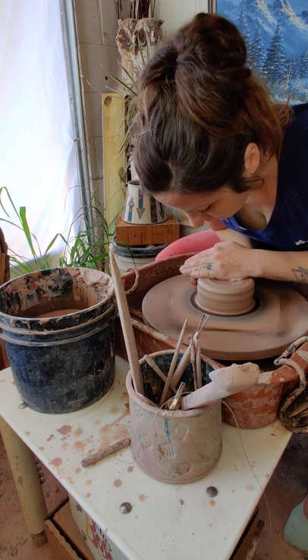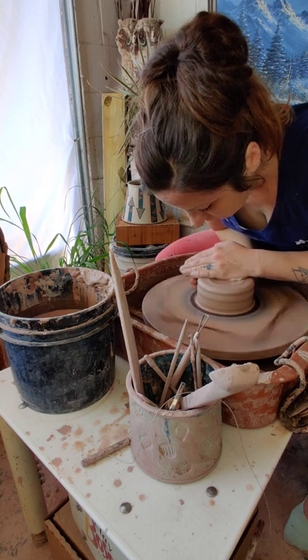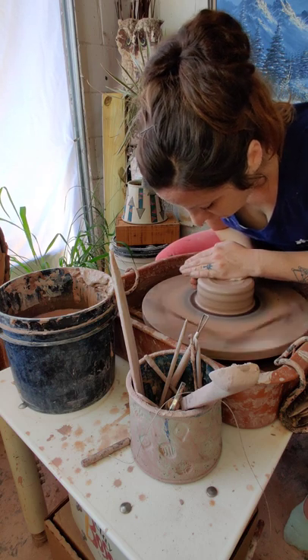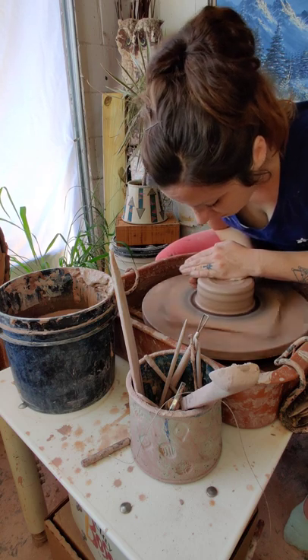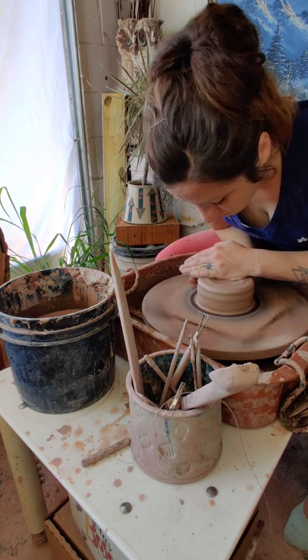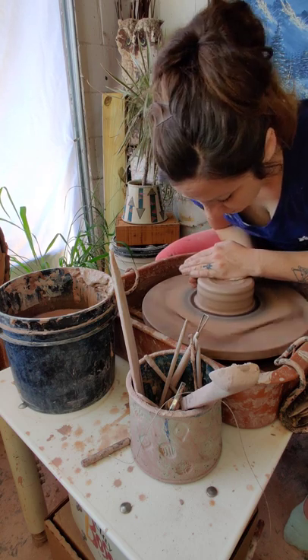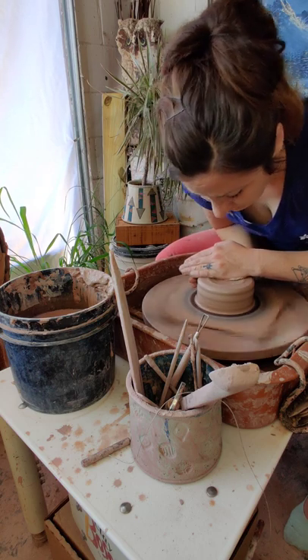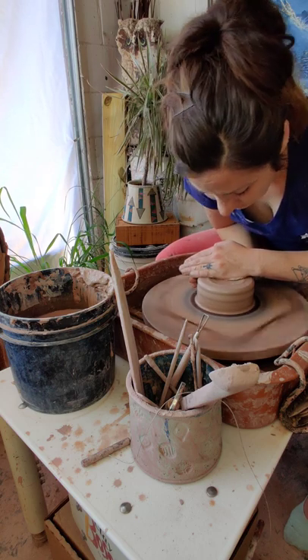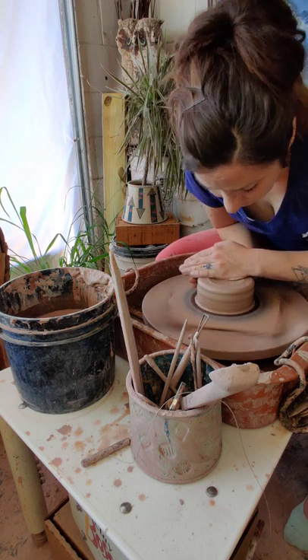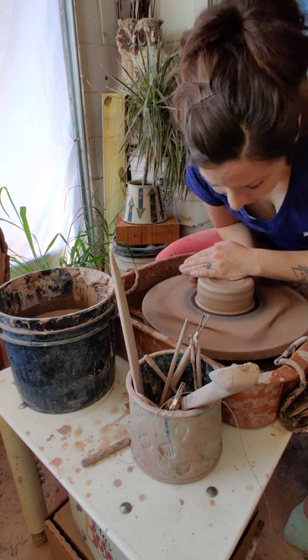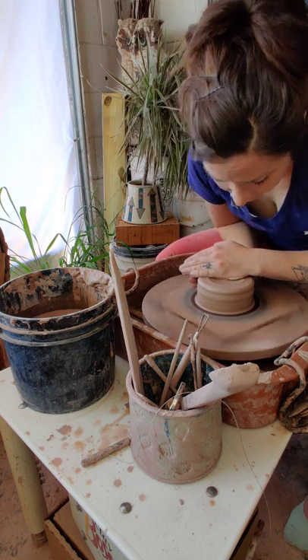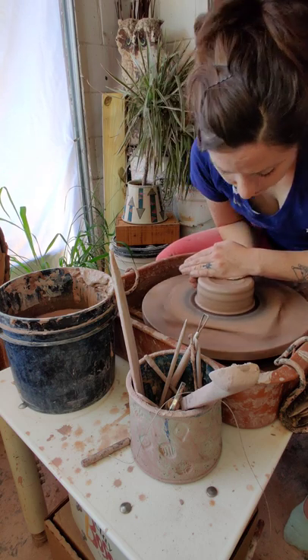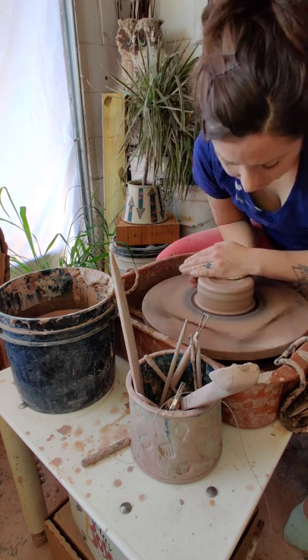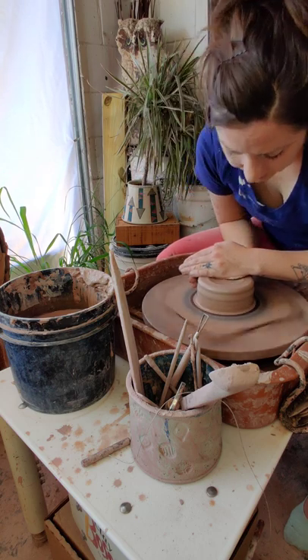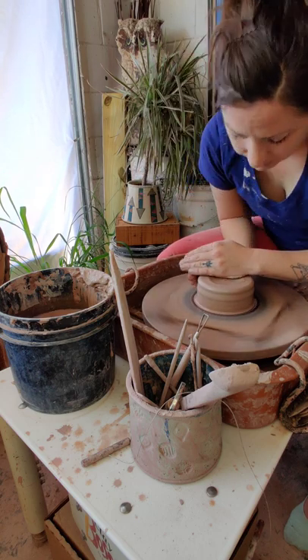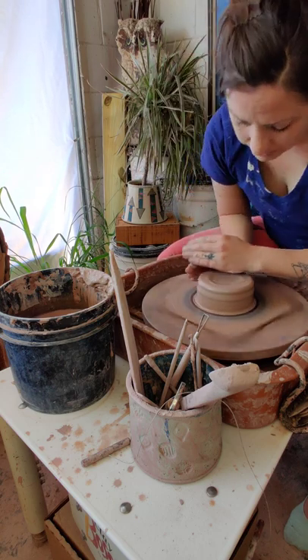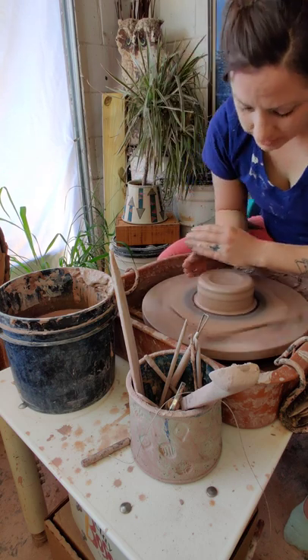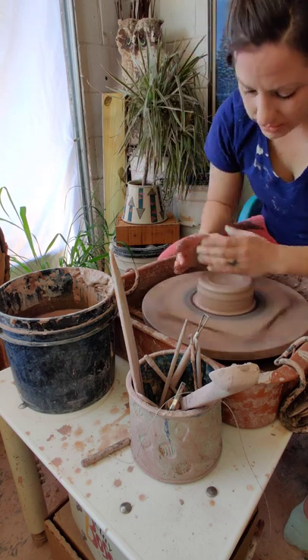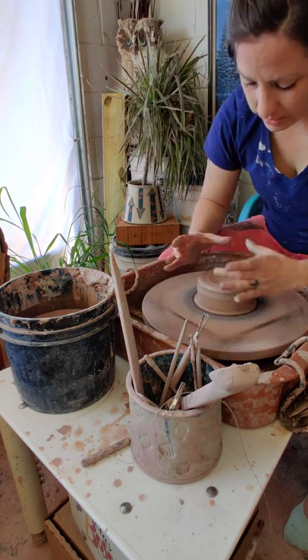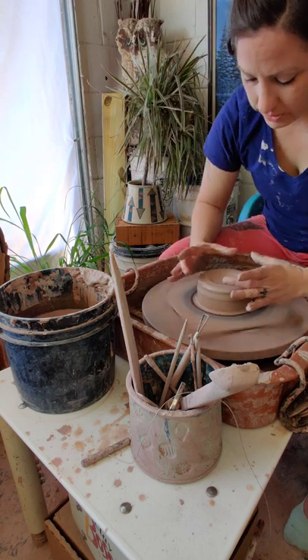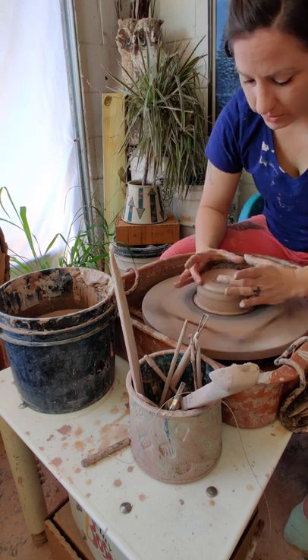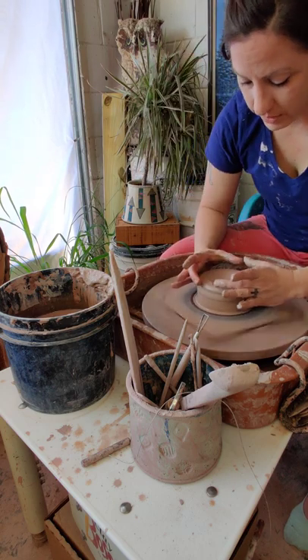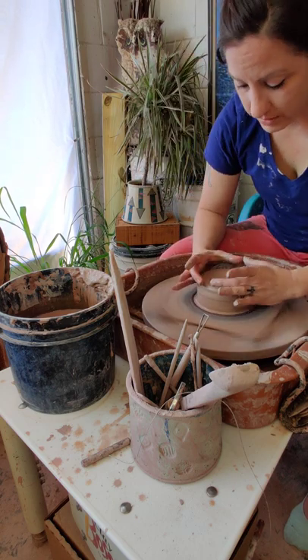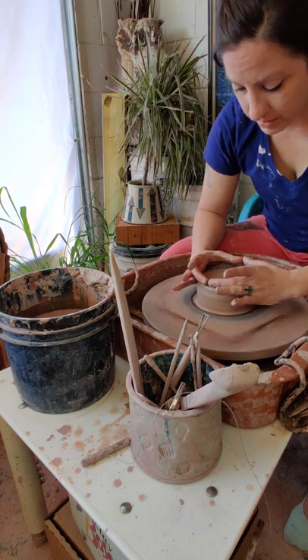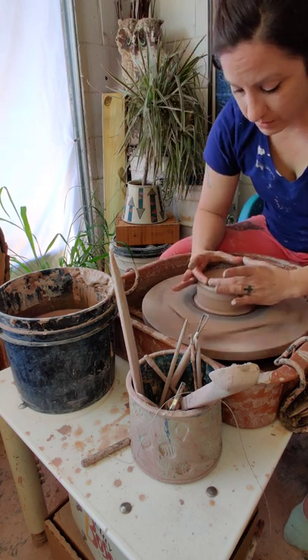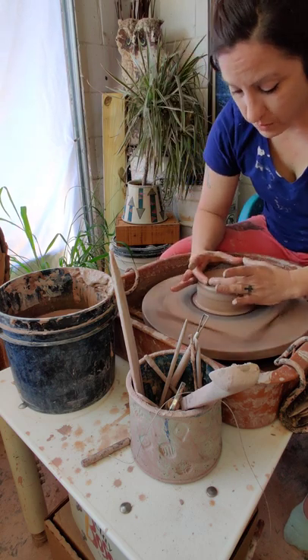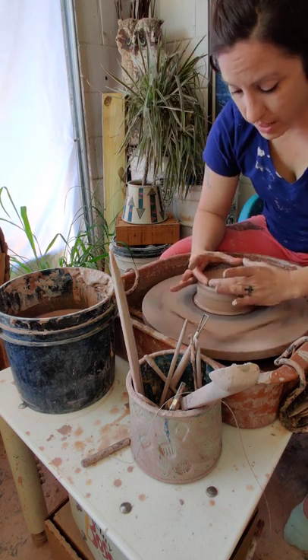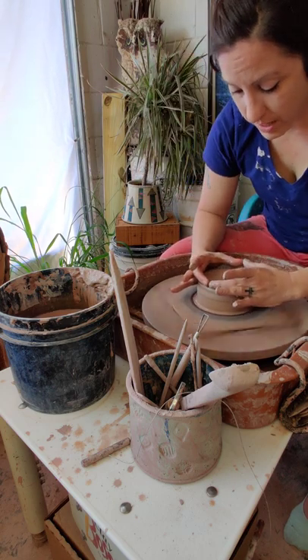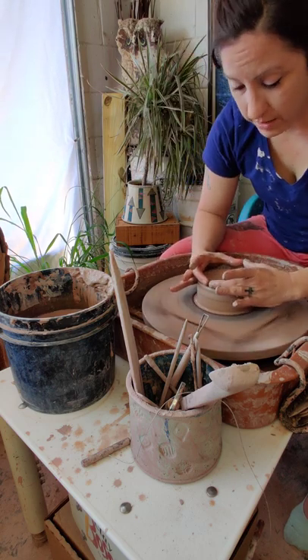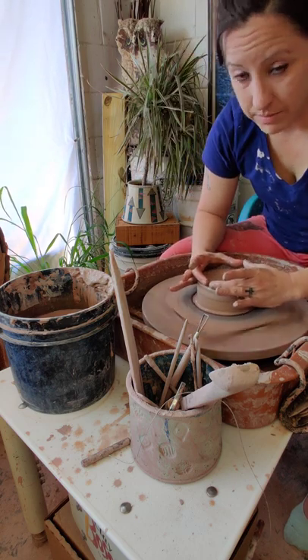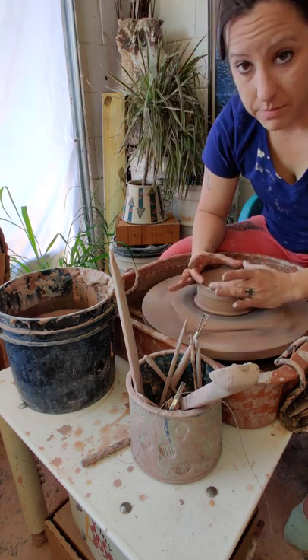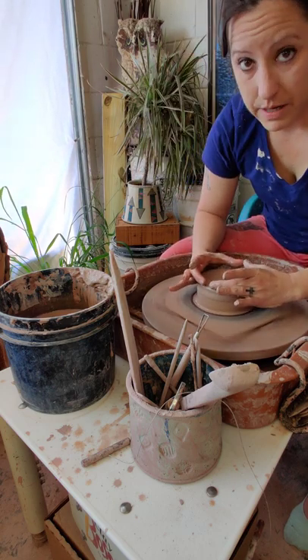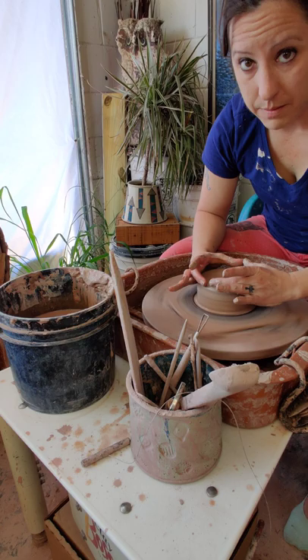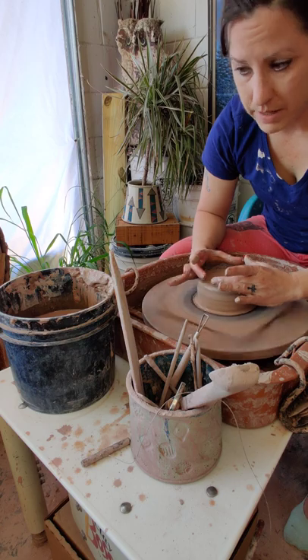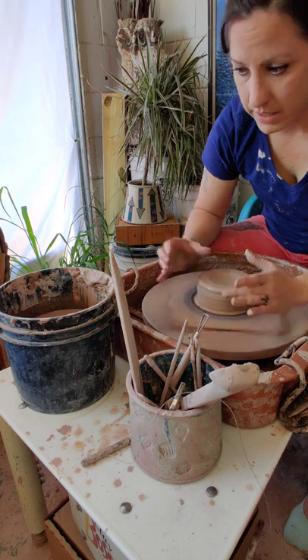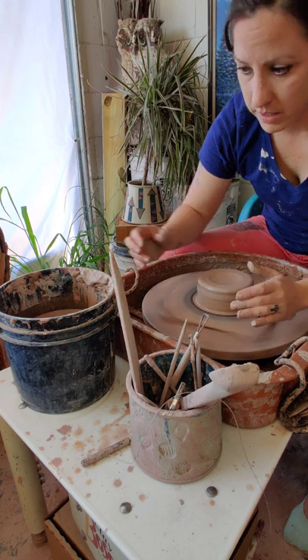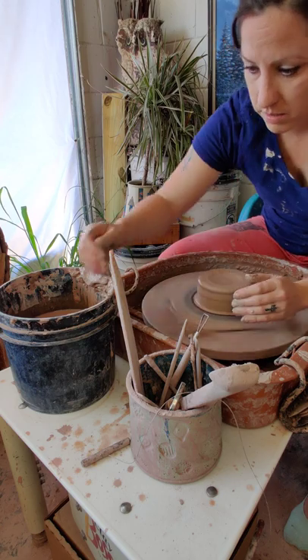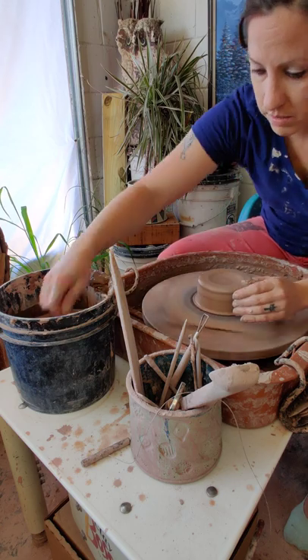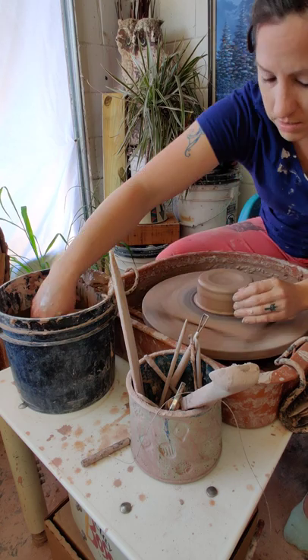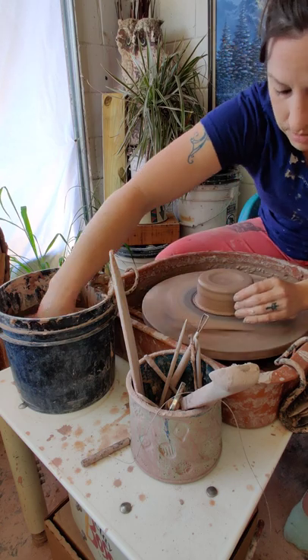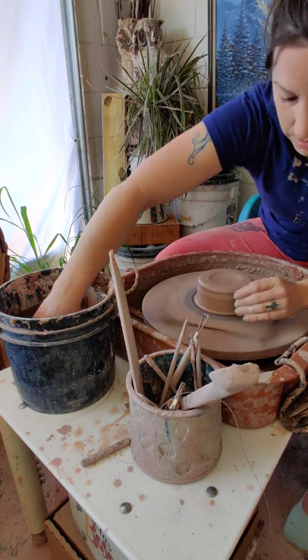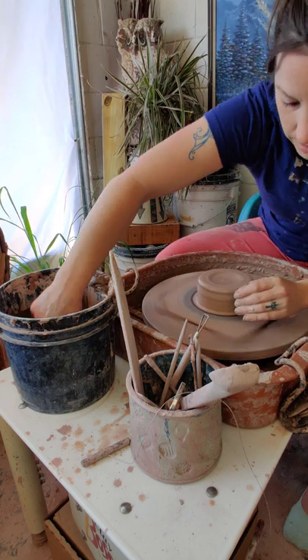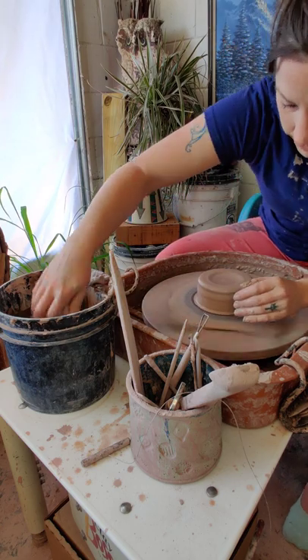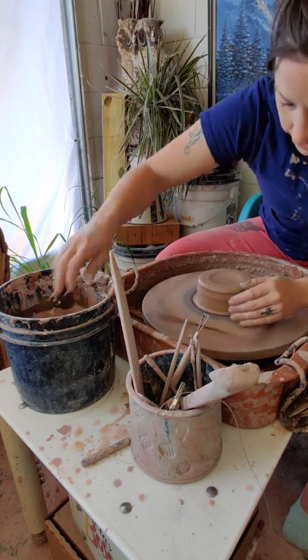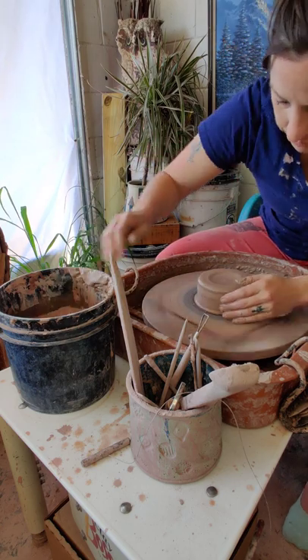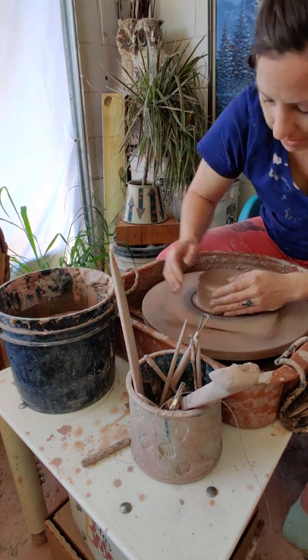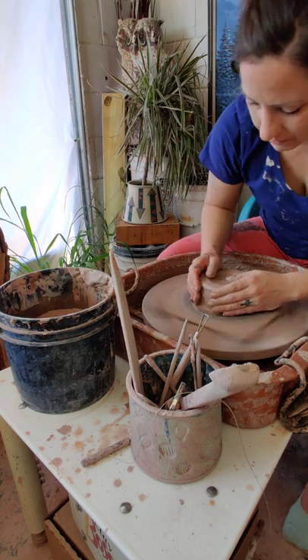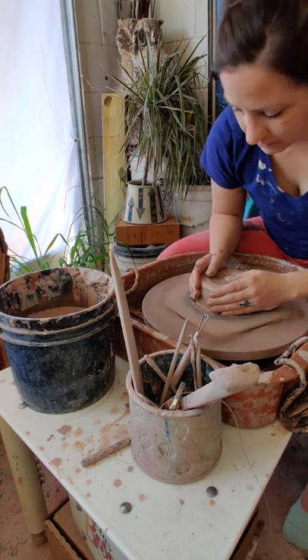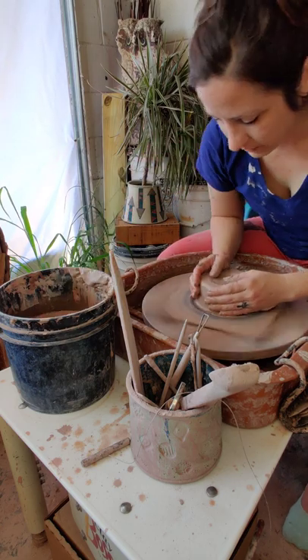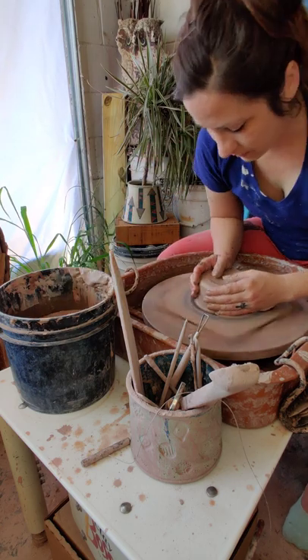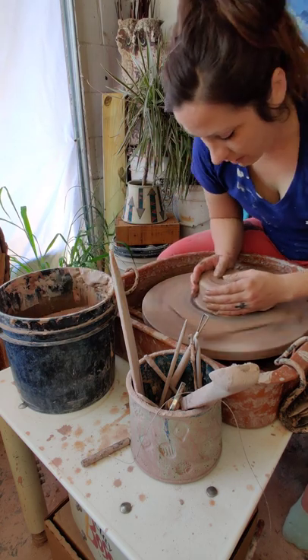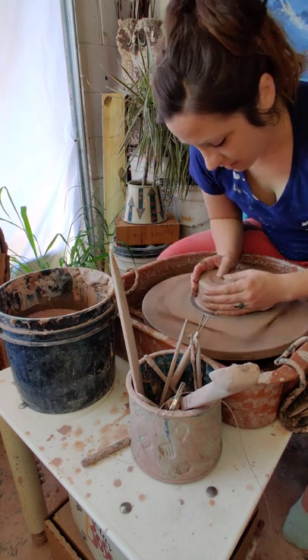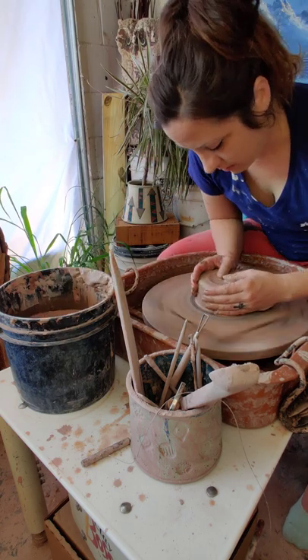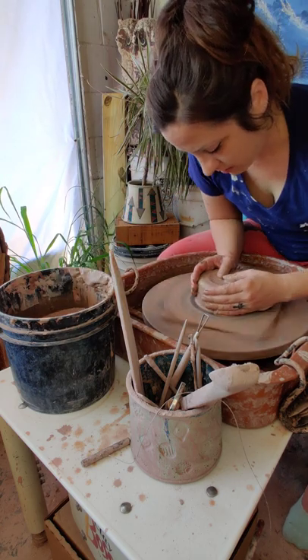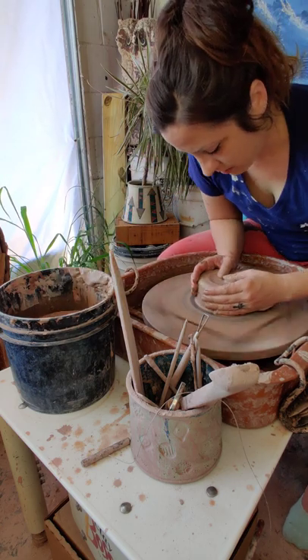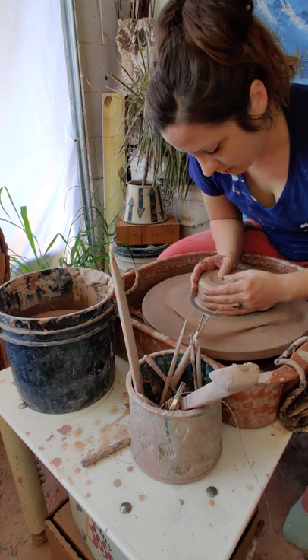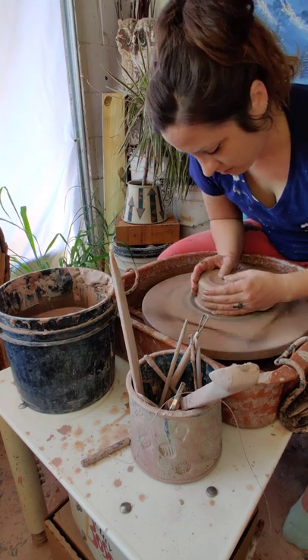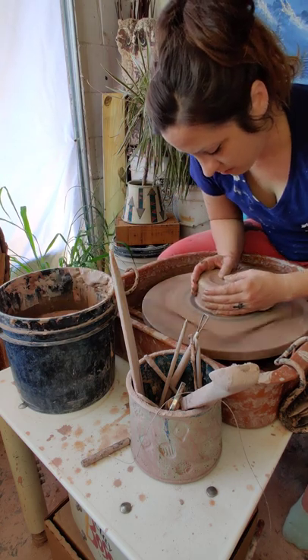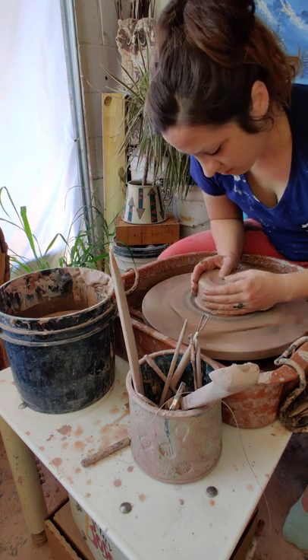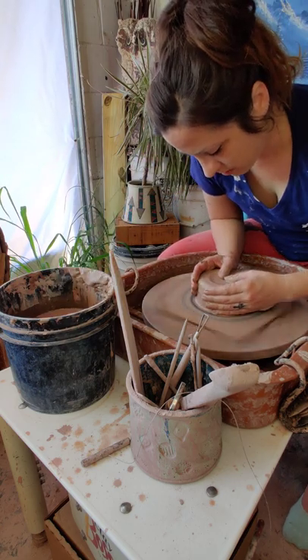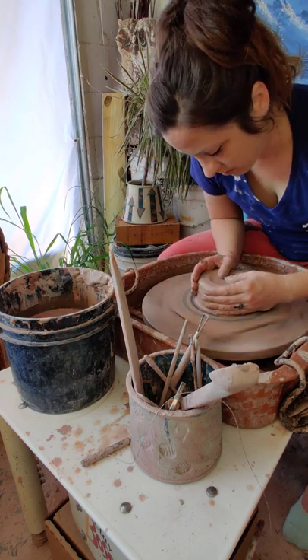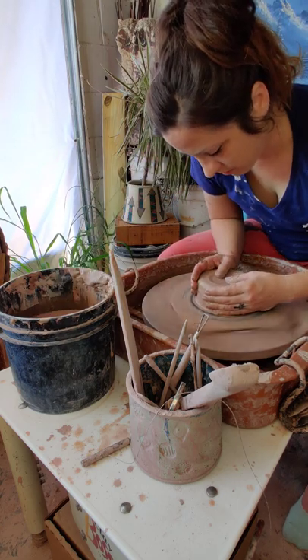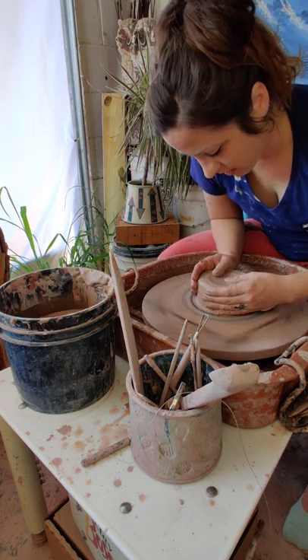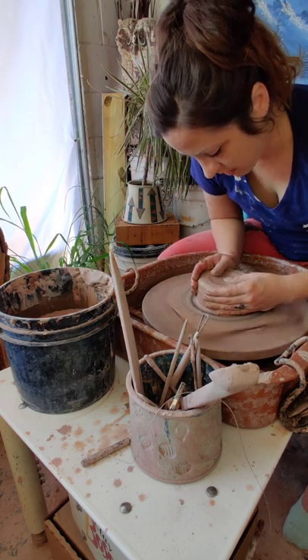If I wanted a cylinder that's this wide, I'm going to make my hockey puck this size — this wide.